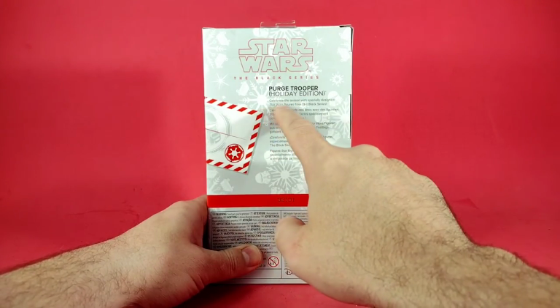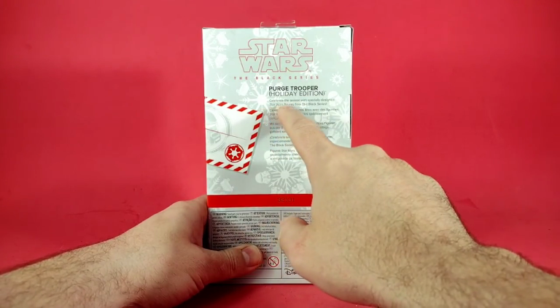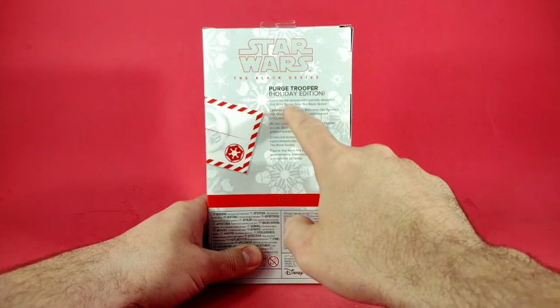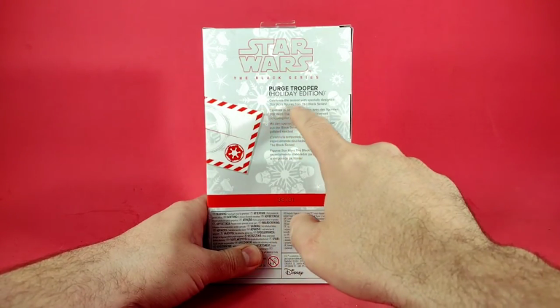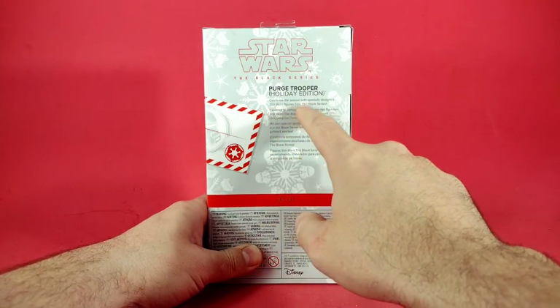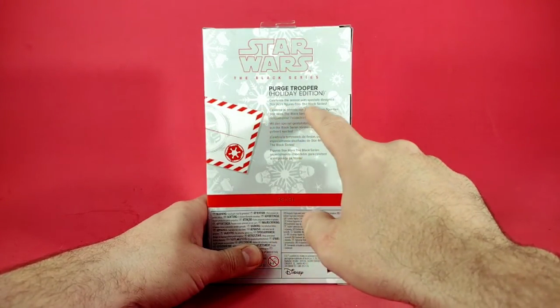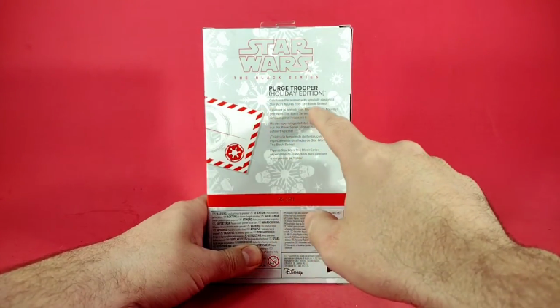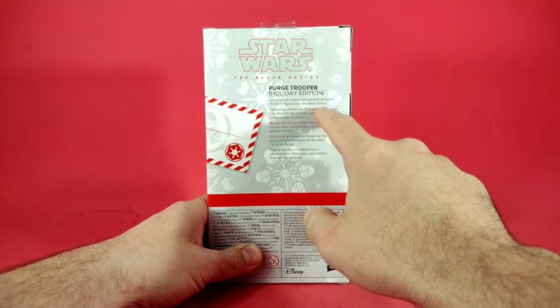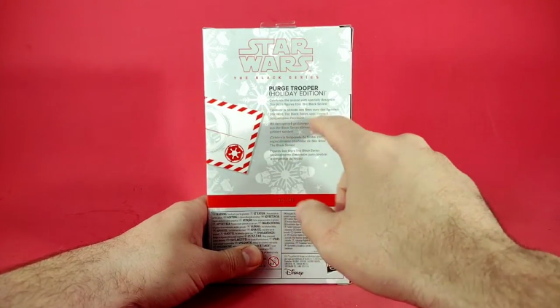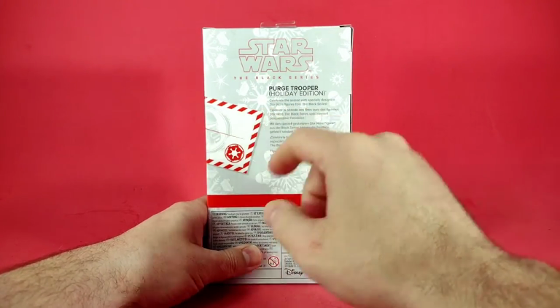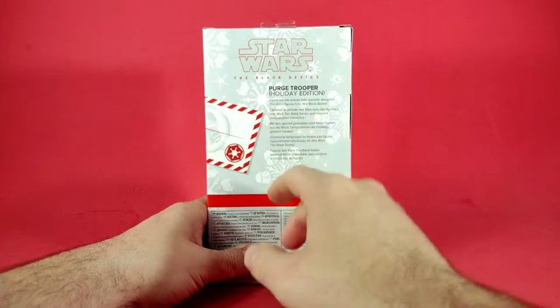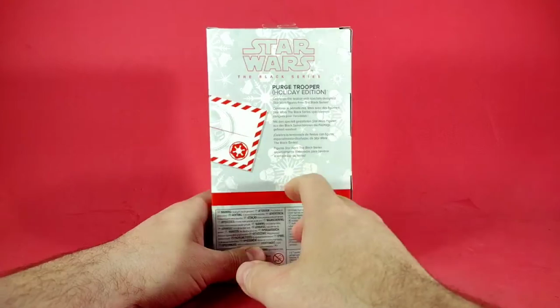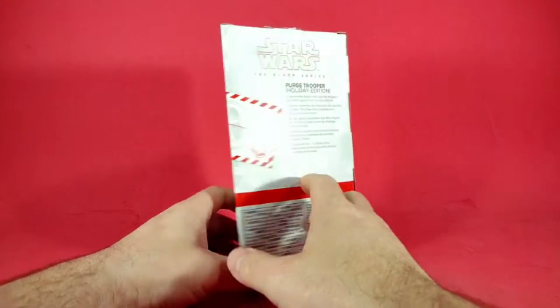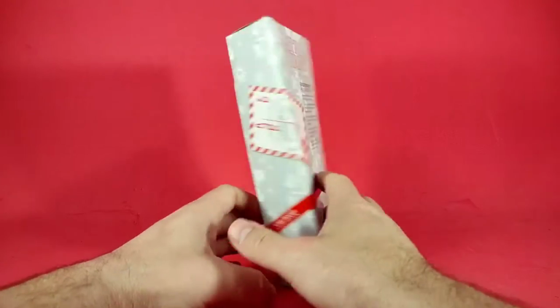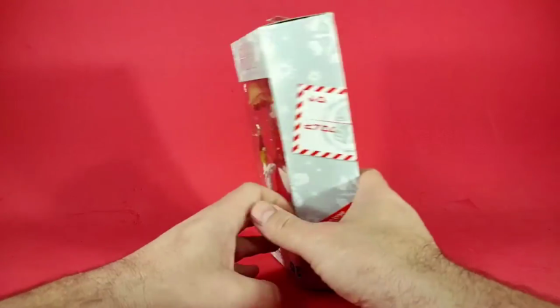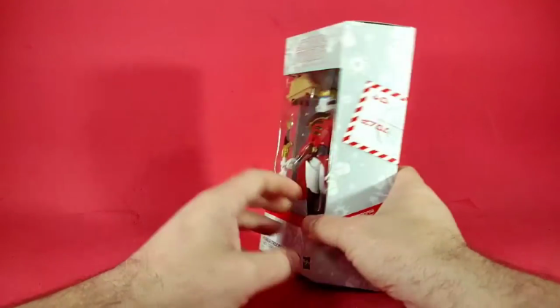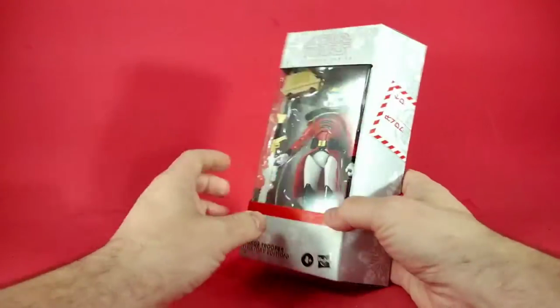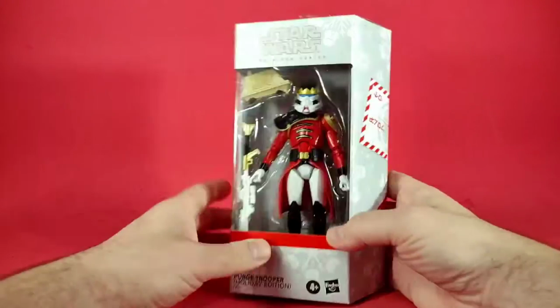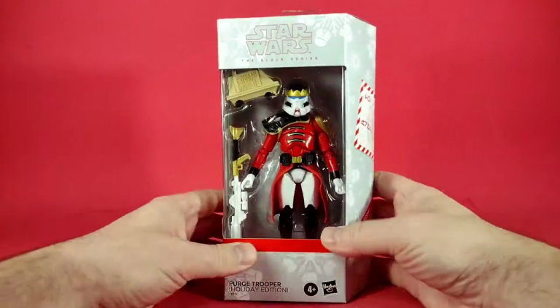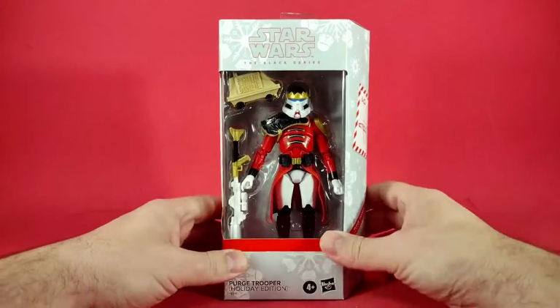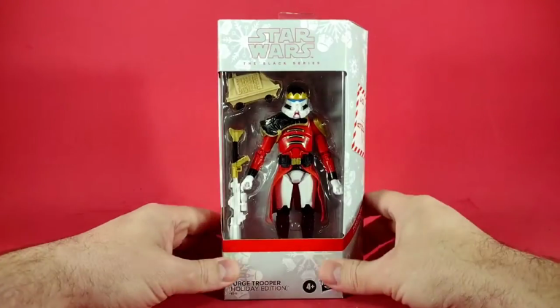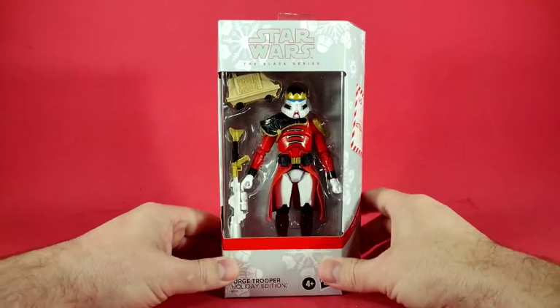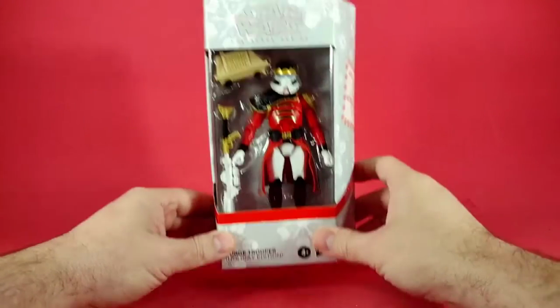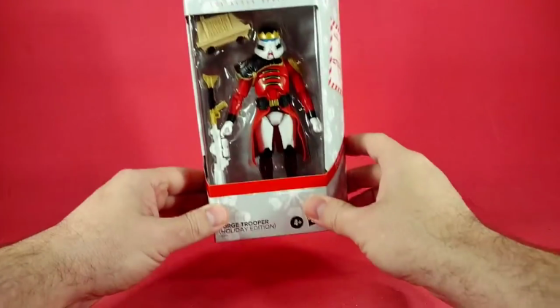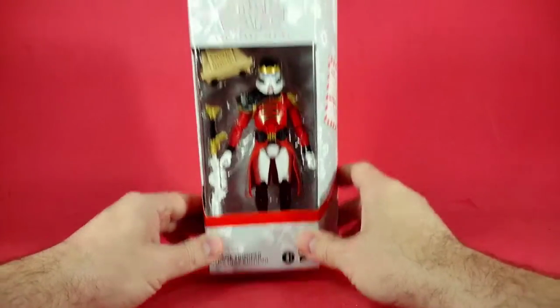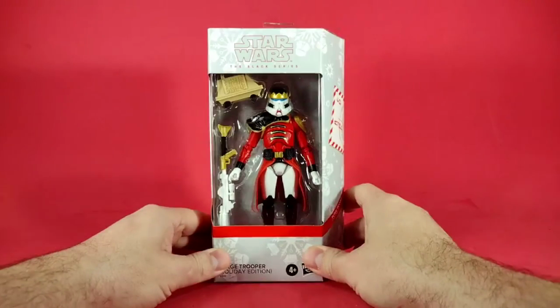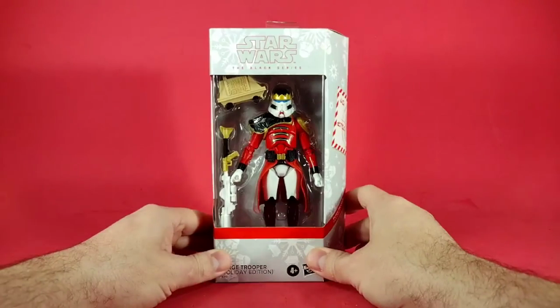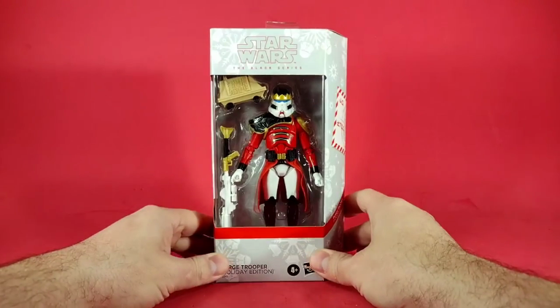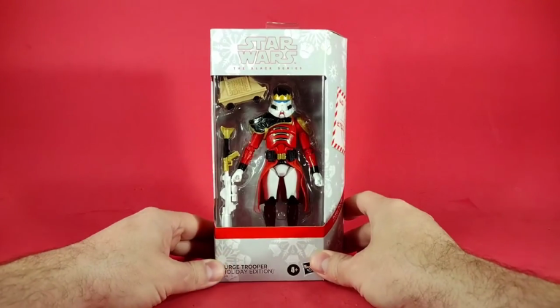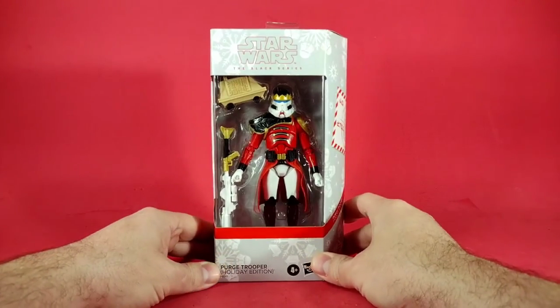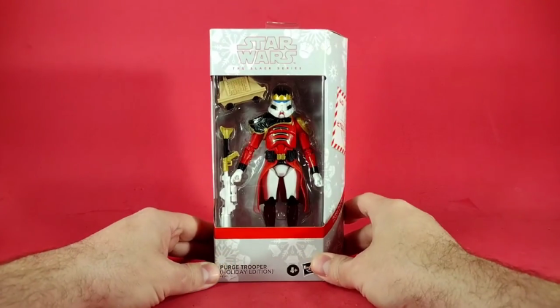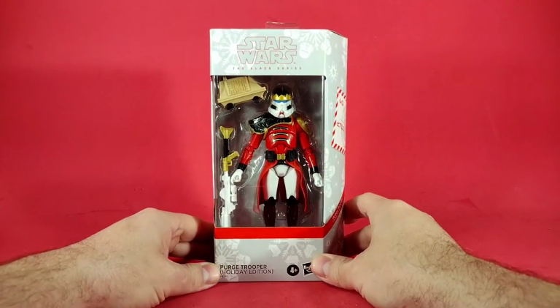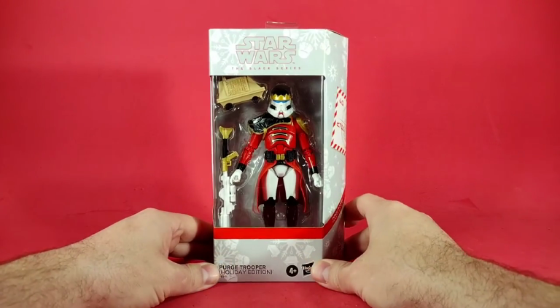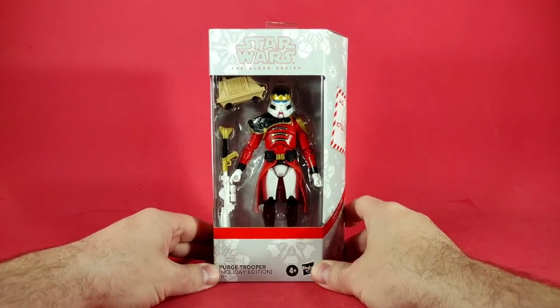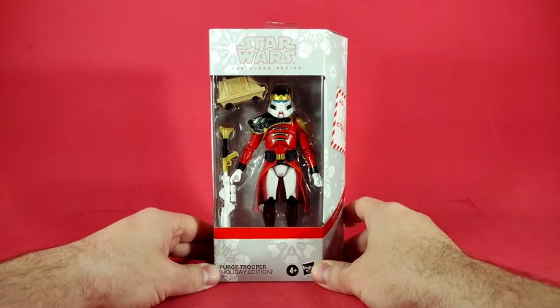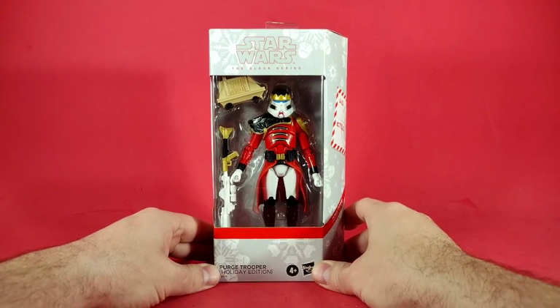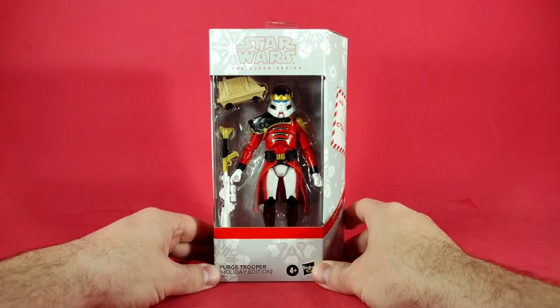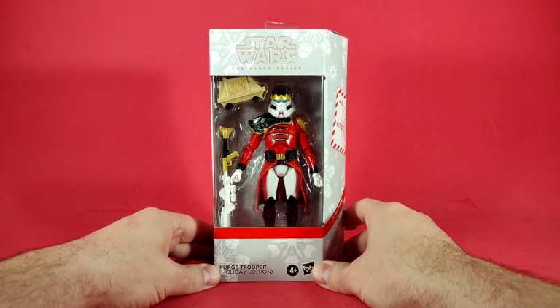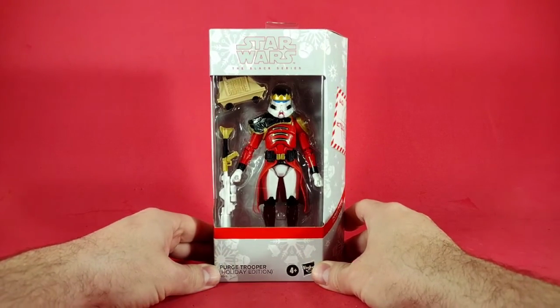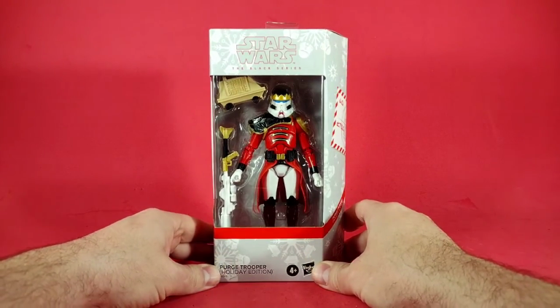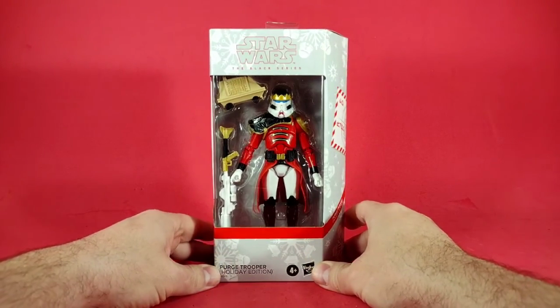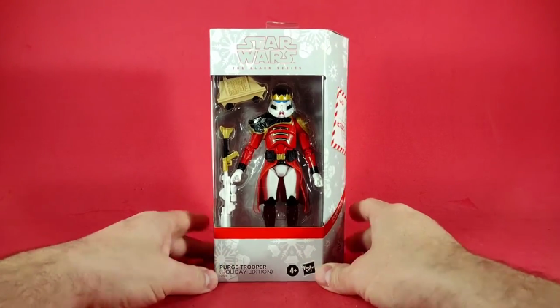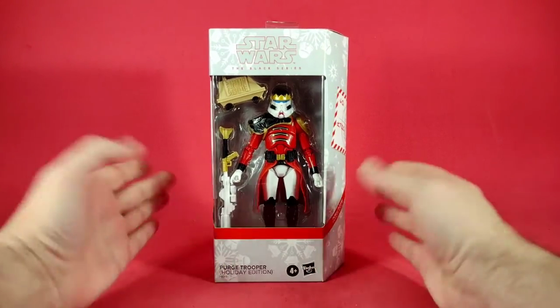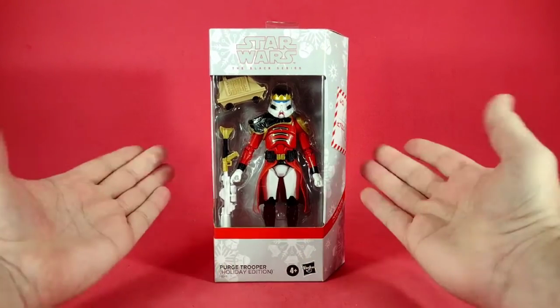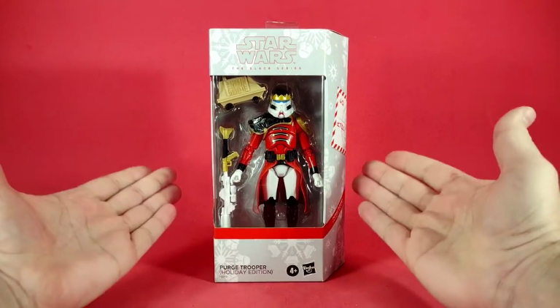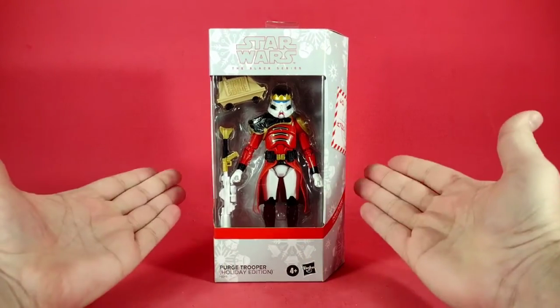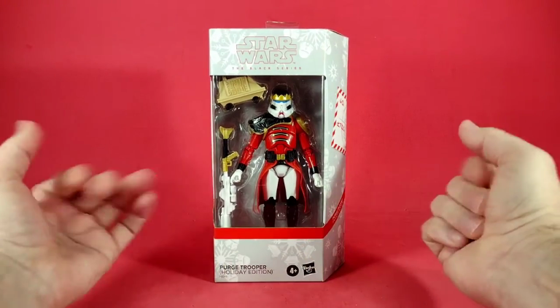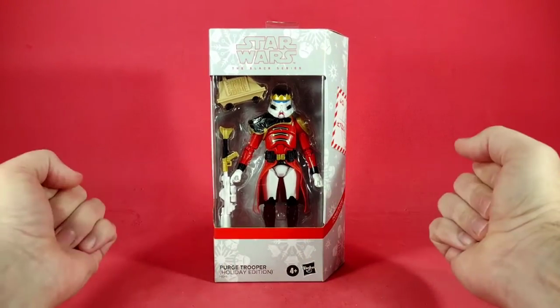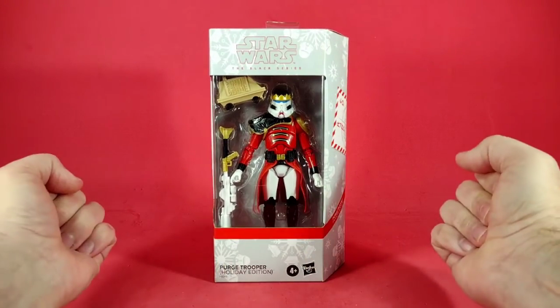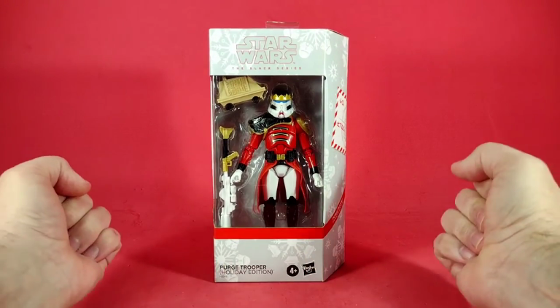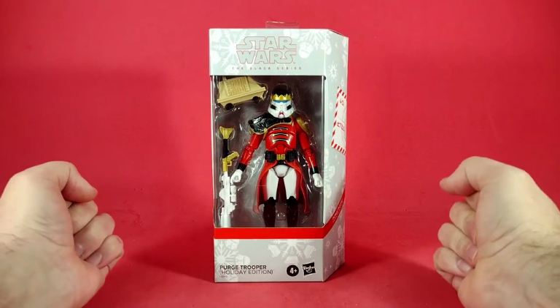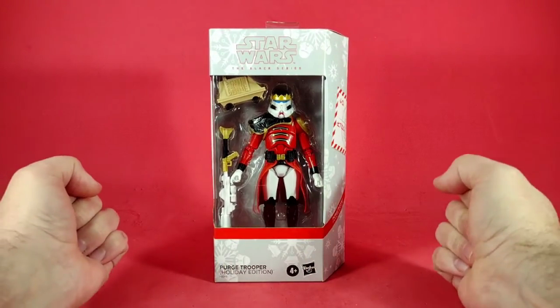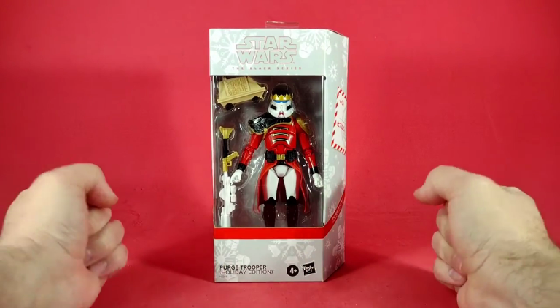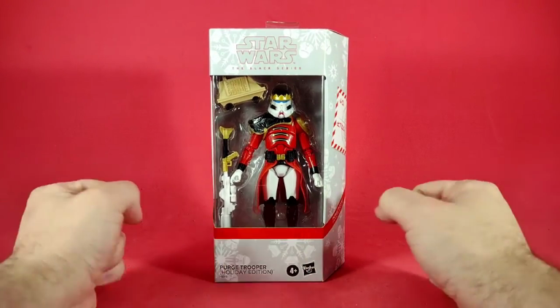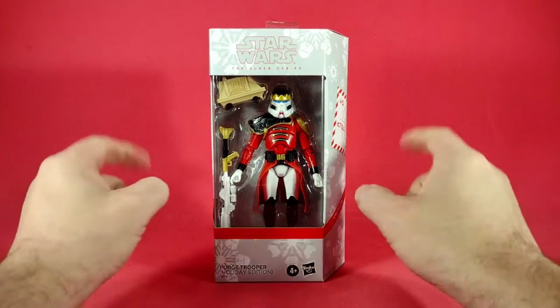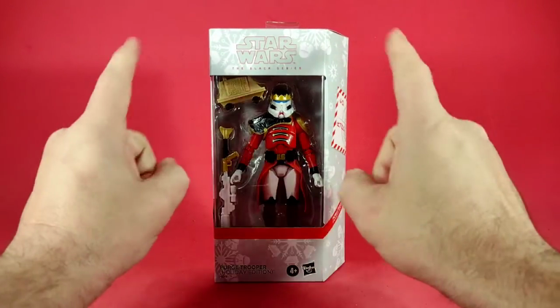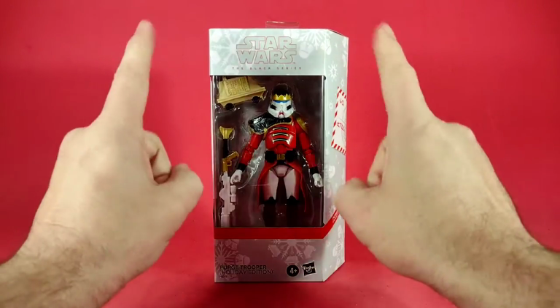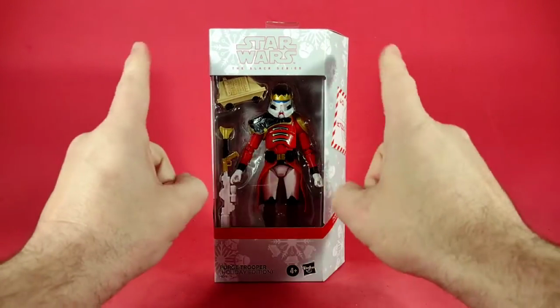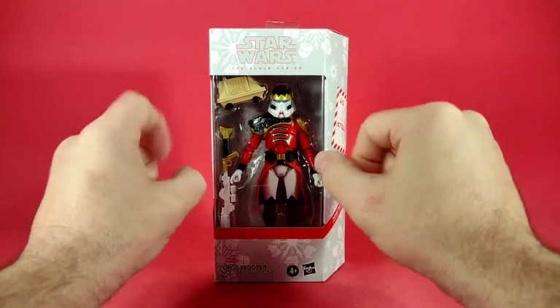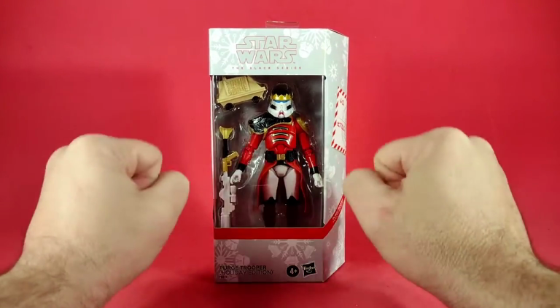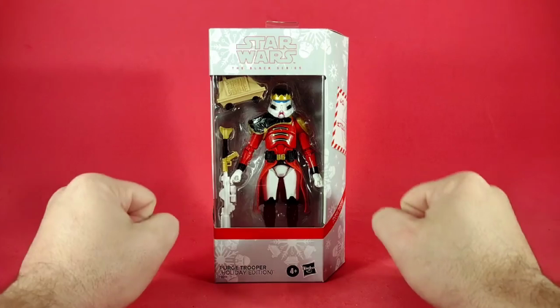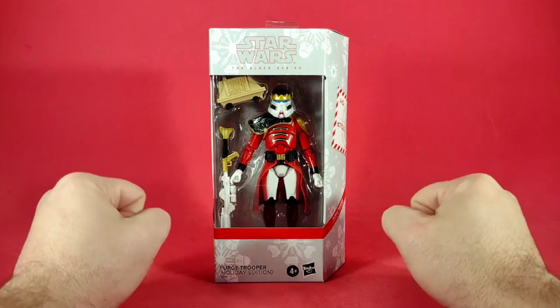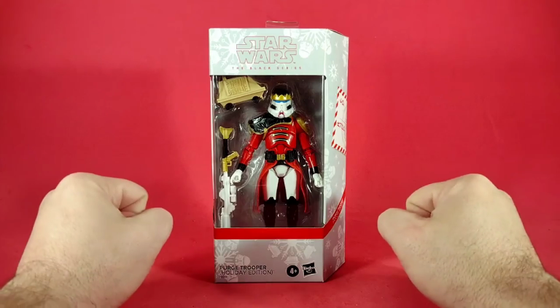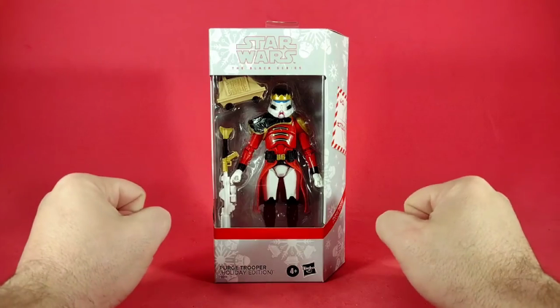On the back we just have more jargon along with 'Celebrate the season with specially designed Star Wars figures from the Black Series.' That is all for the packaging.